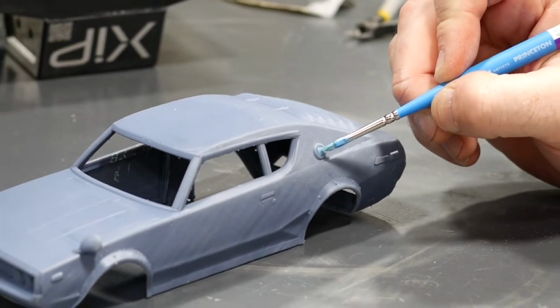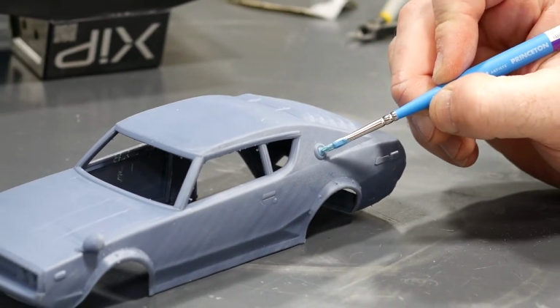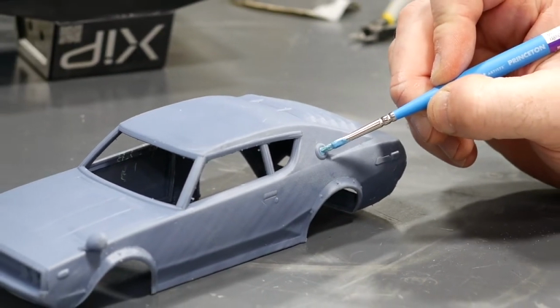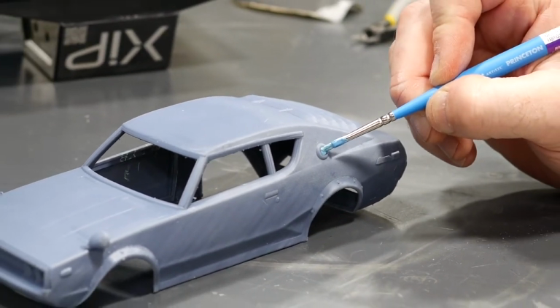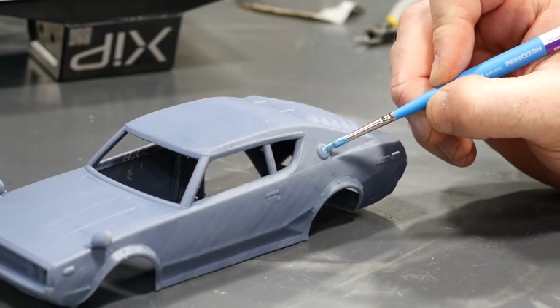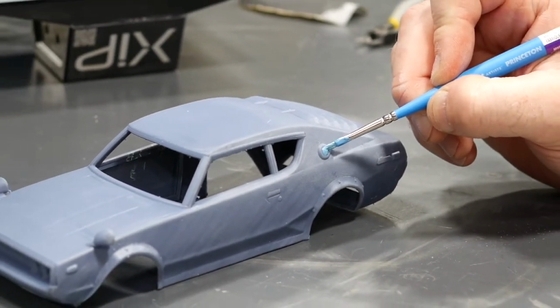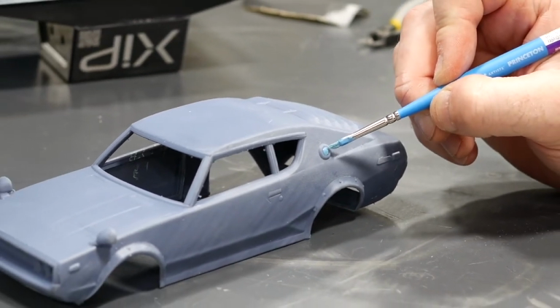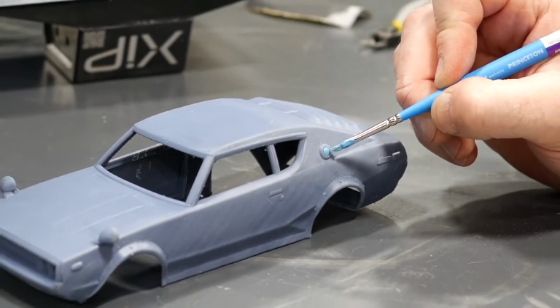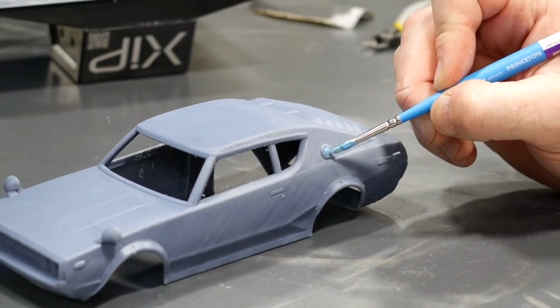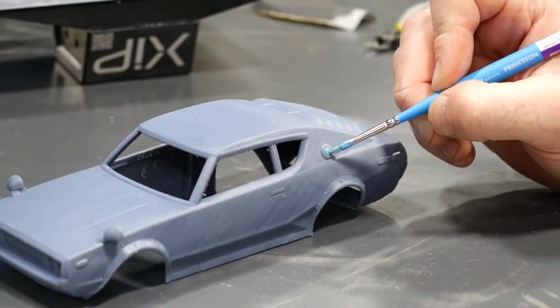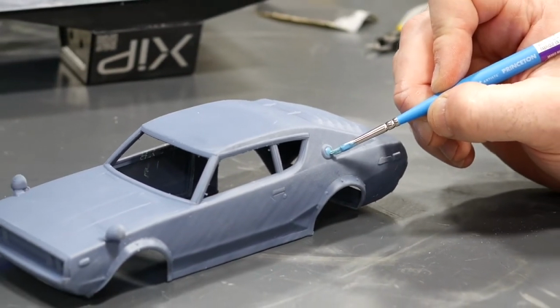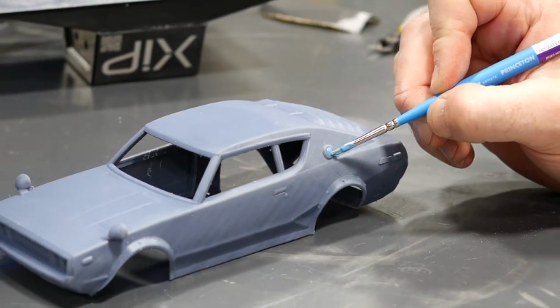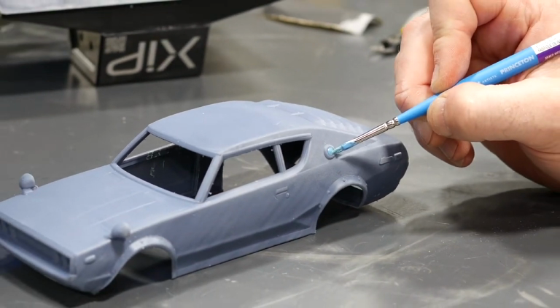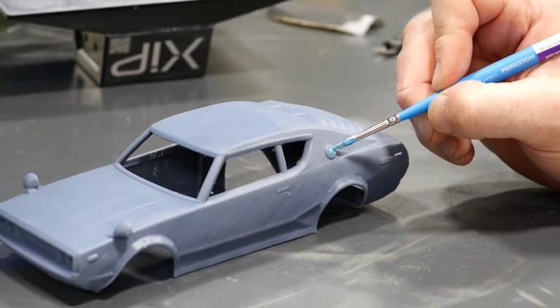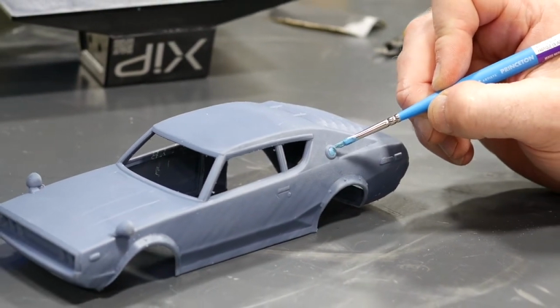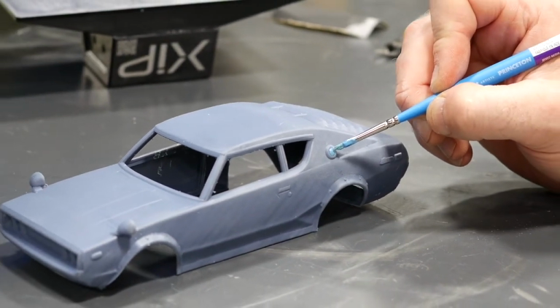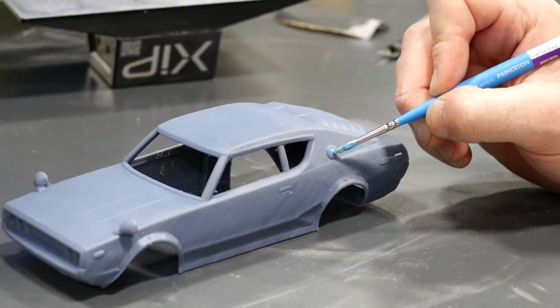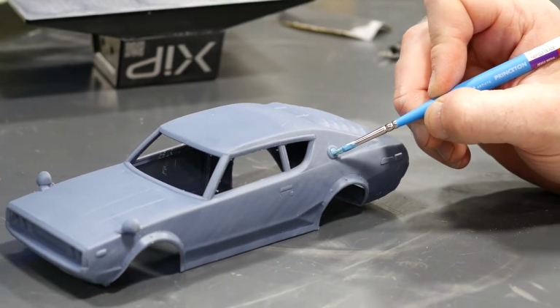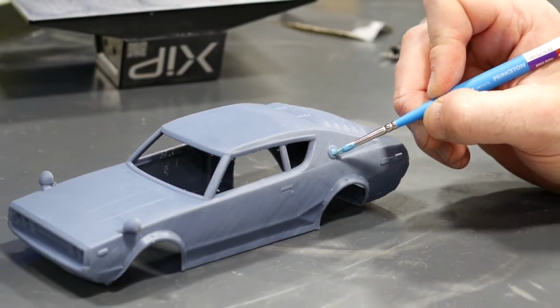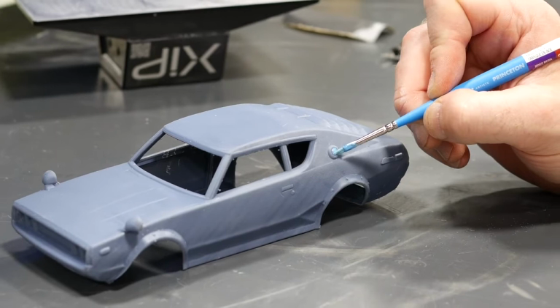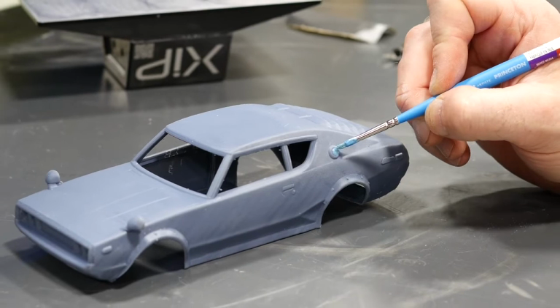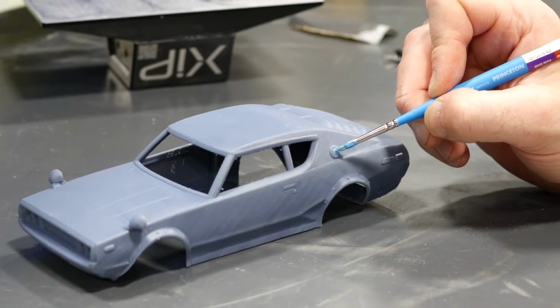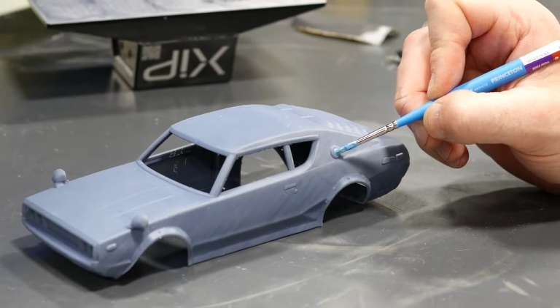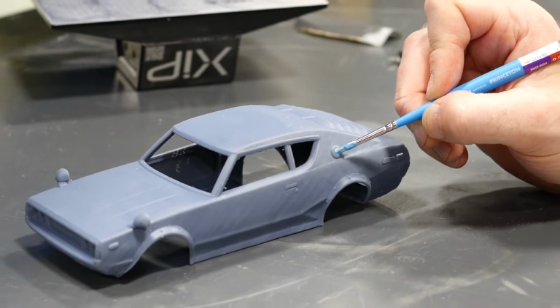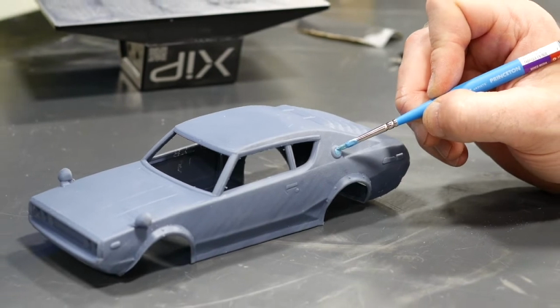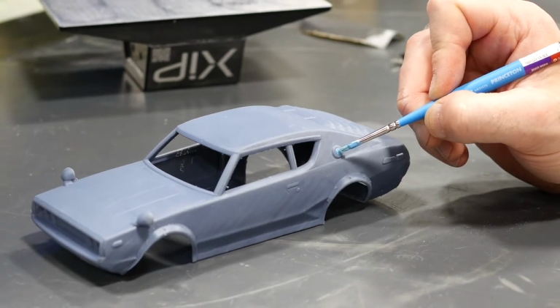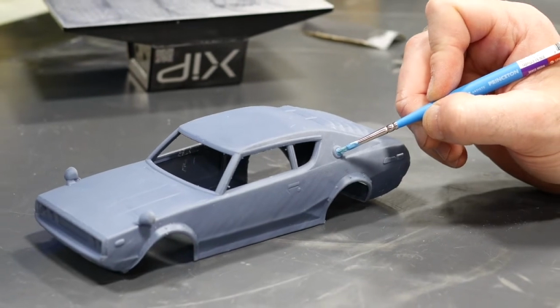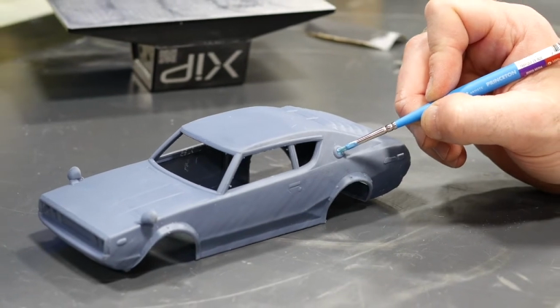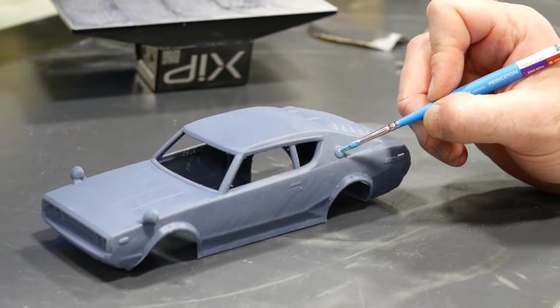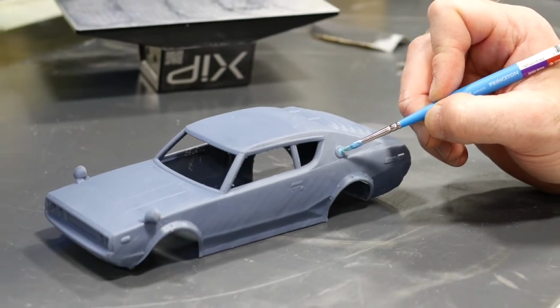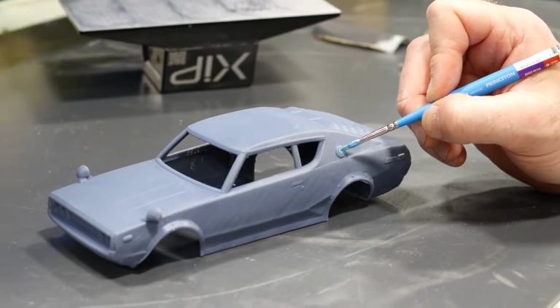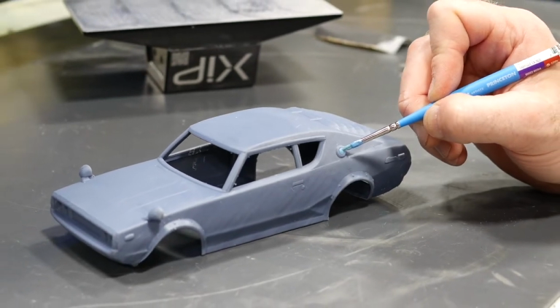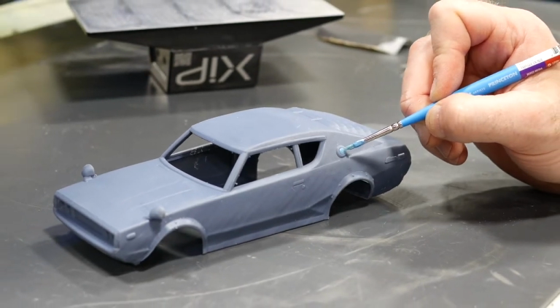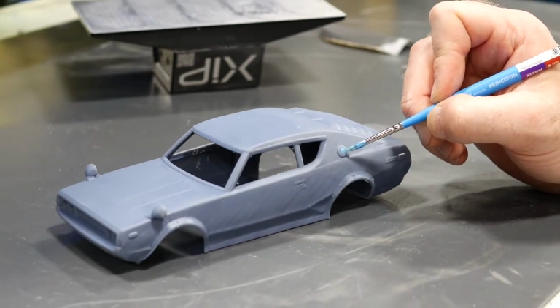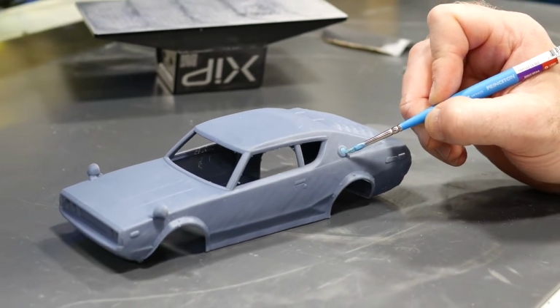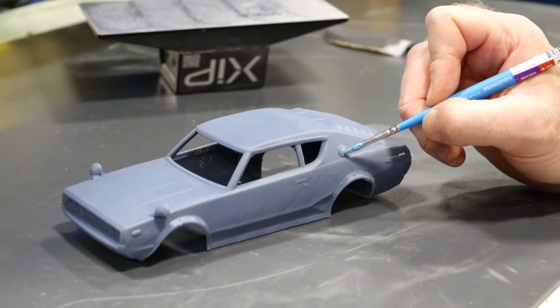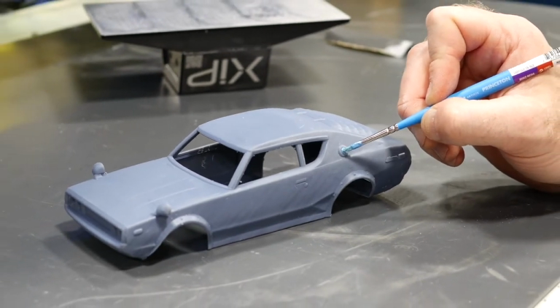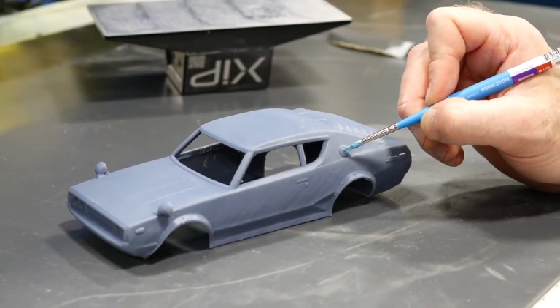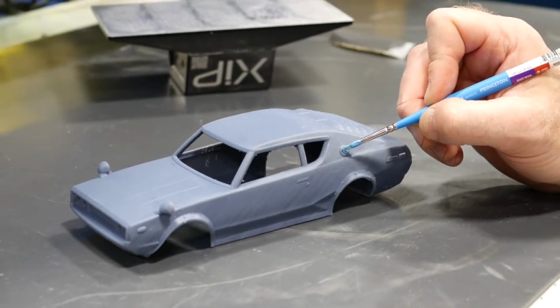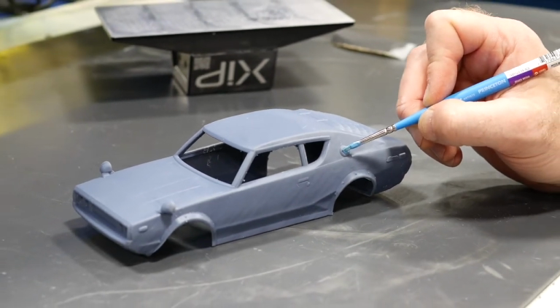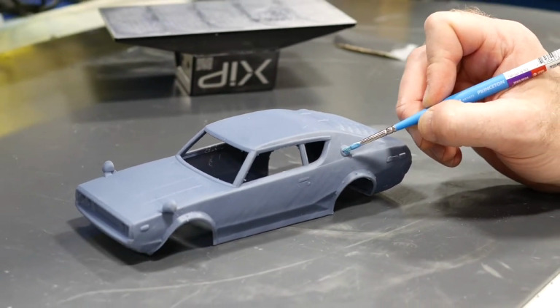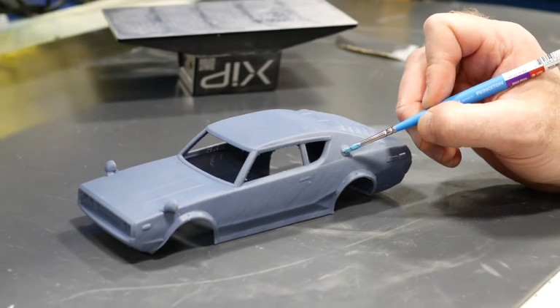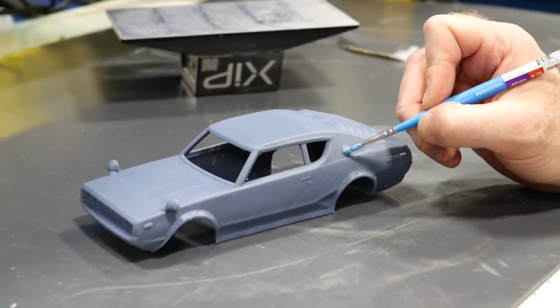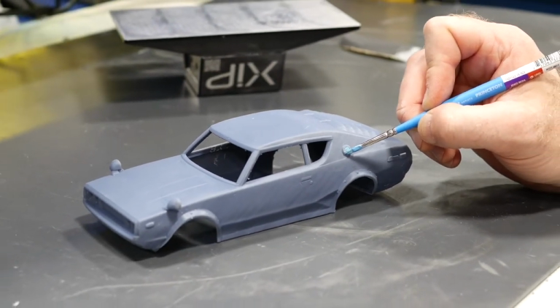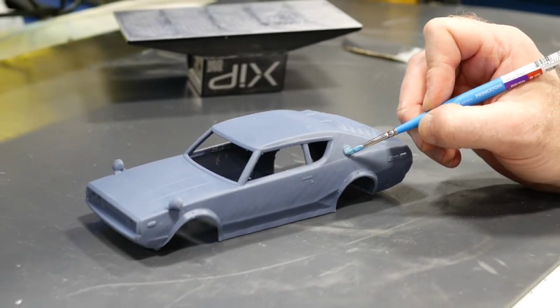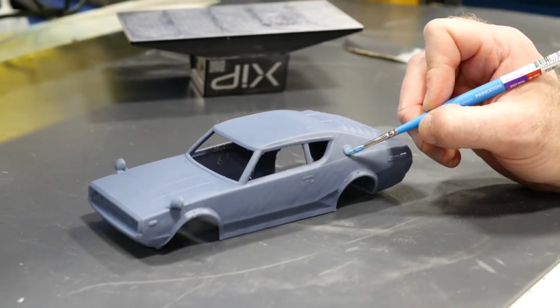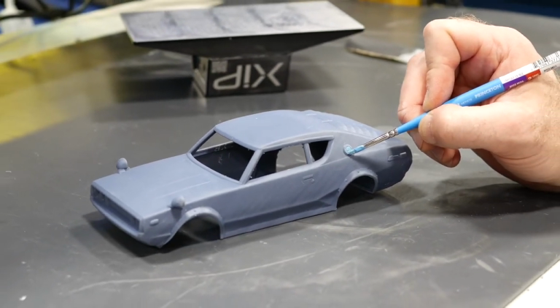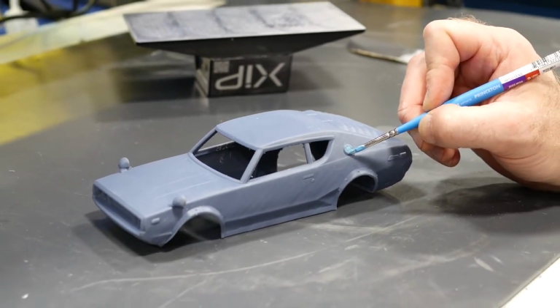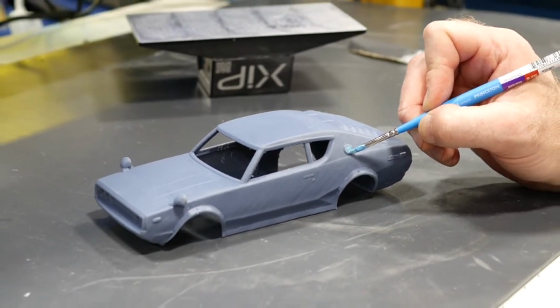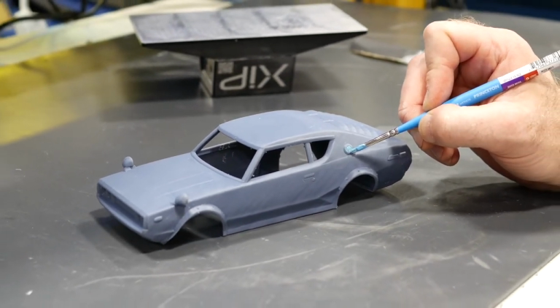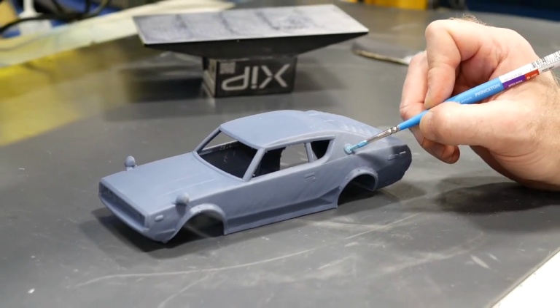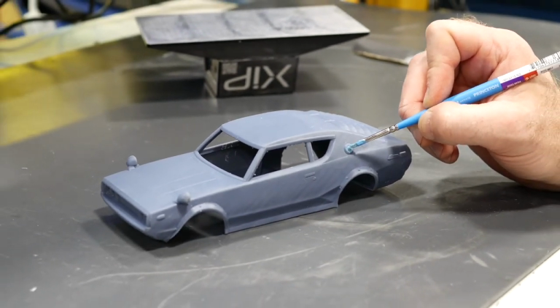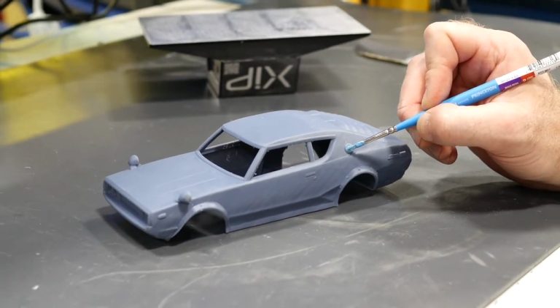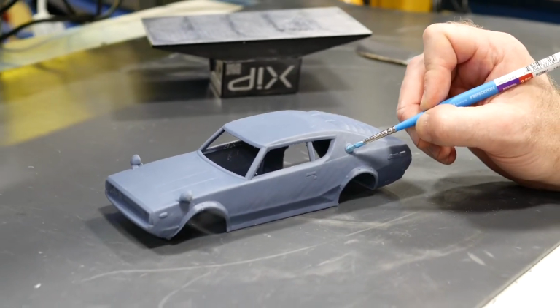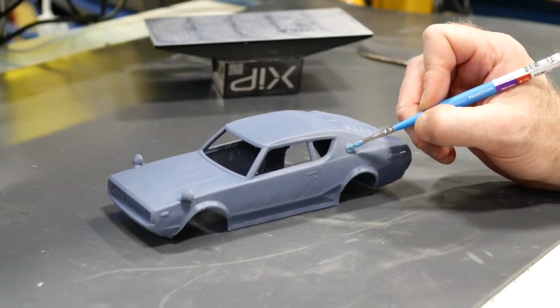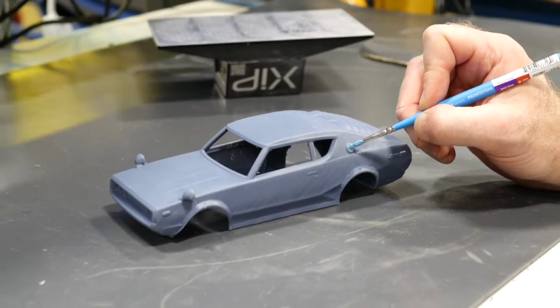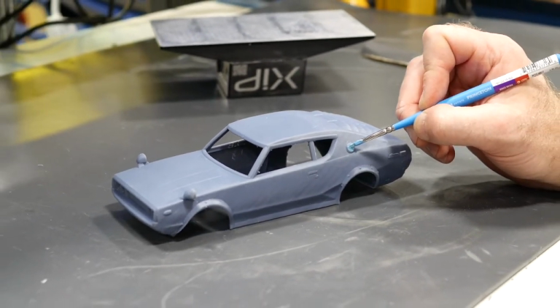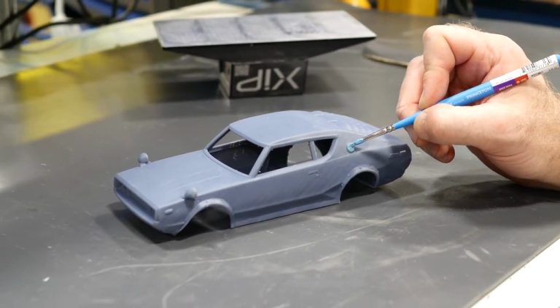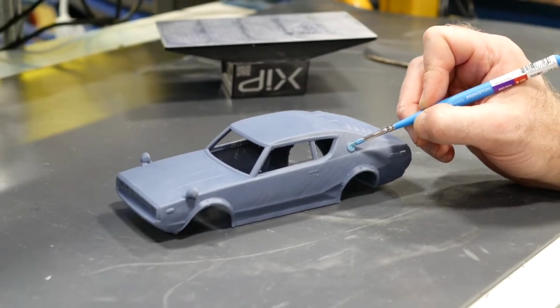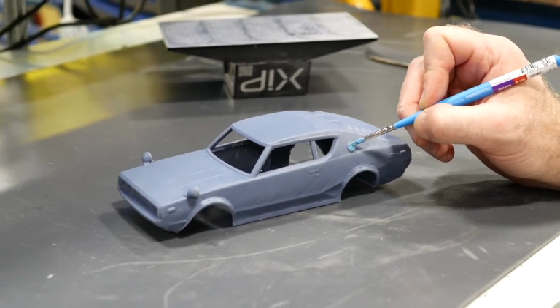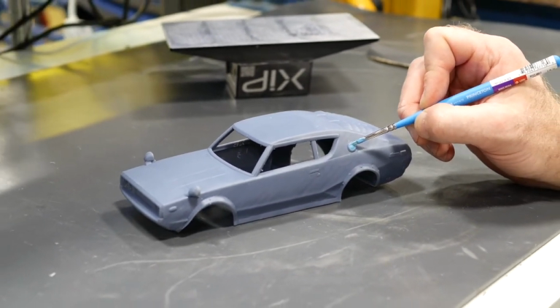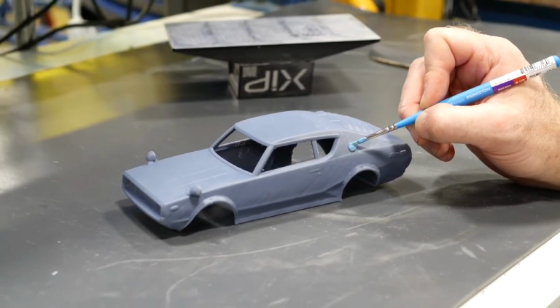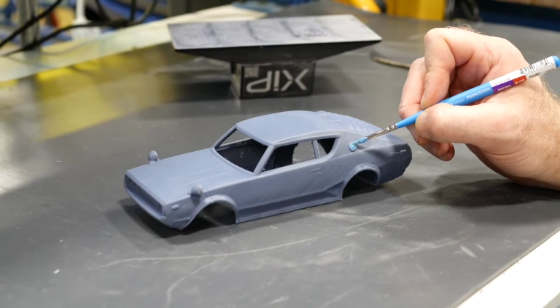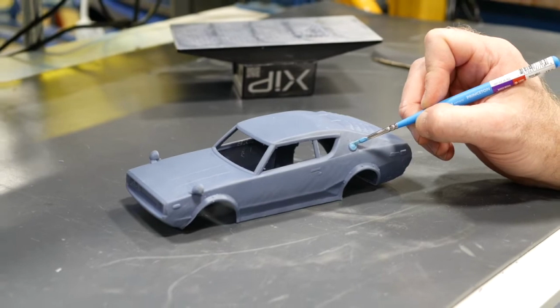Those looking for next level finishes will be glad to know X-Model 15 is suitable for polishing, painting and even plating.